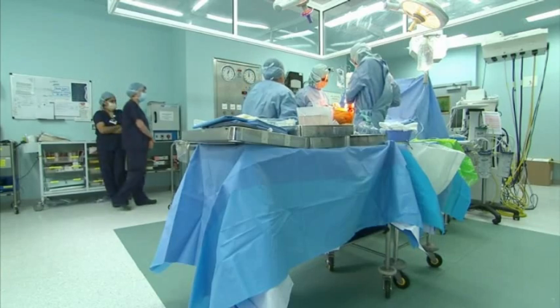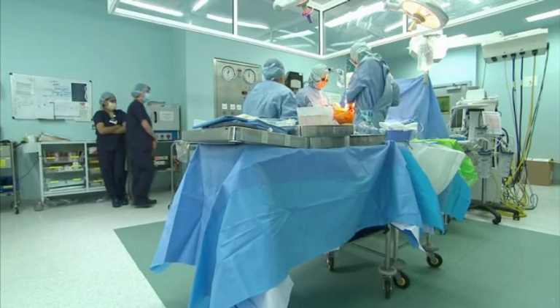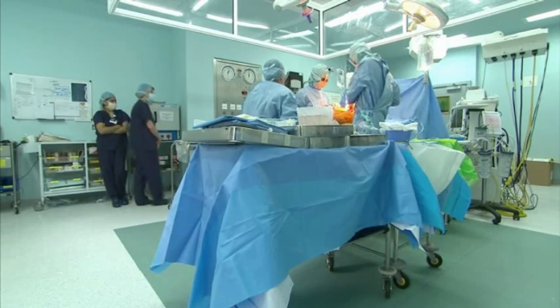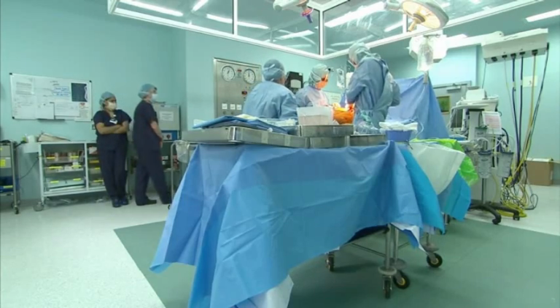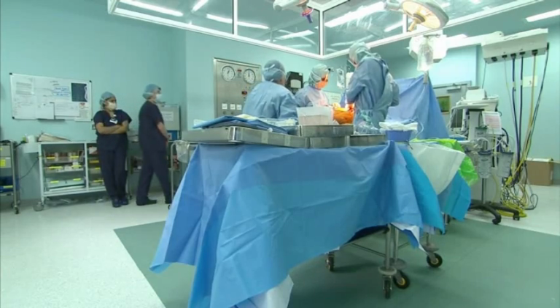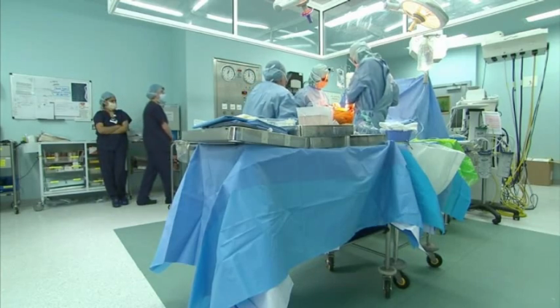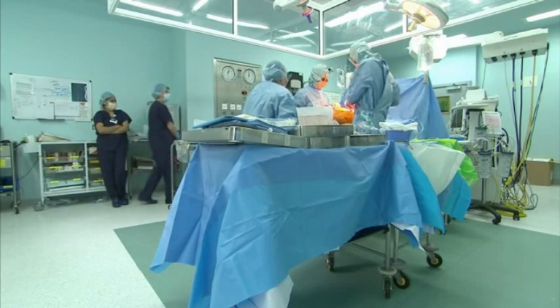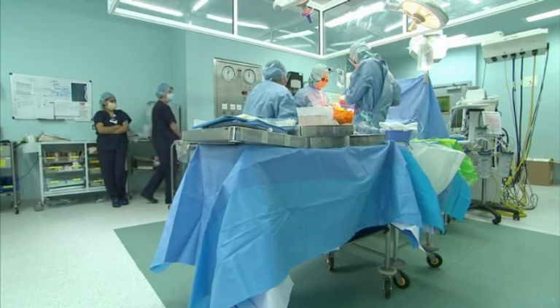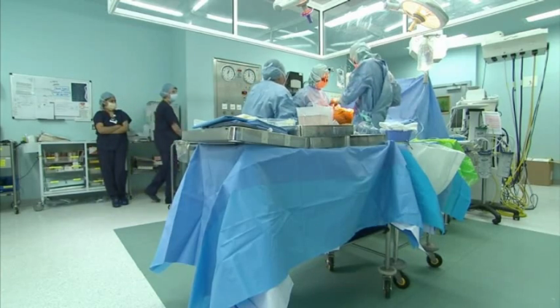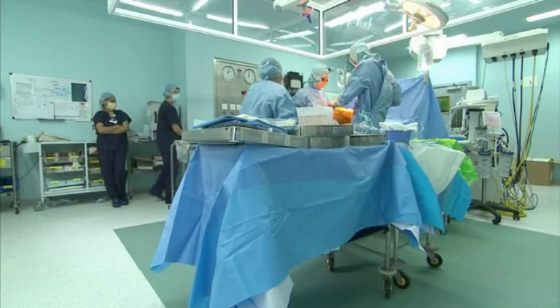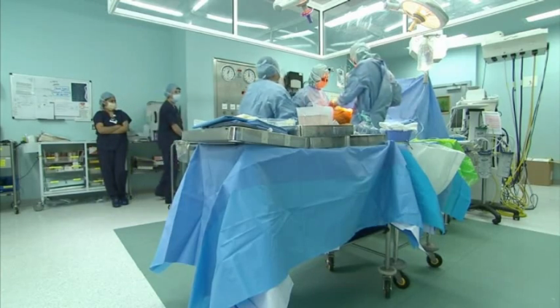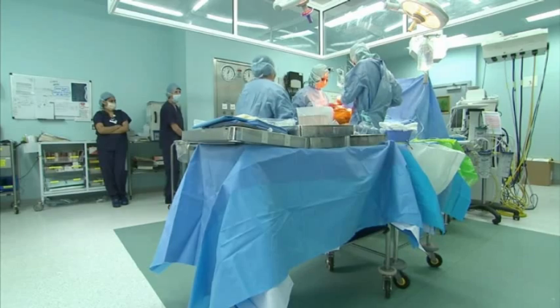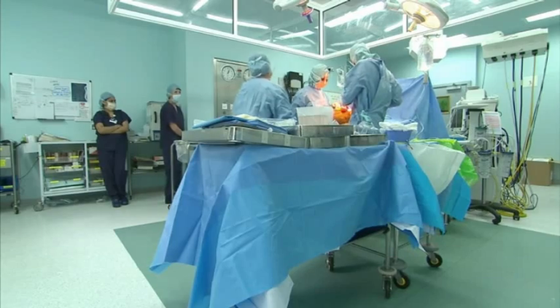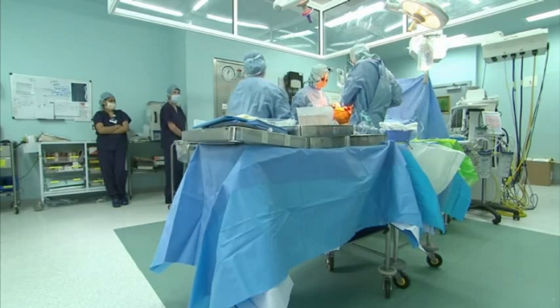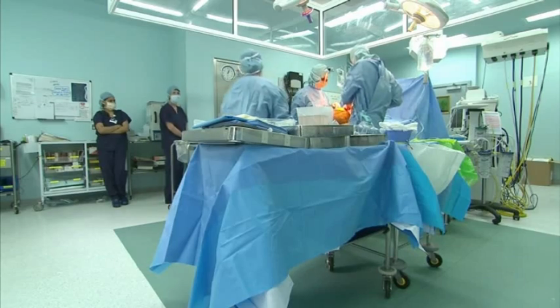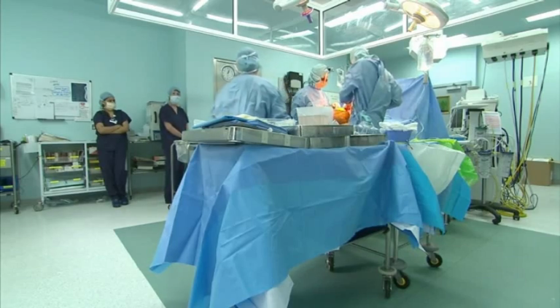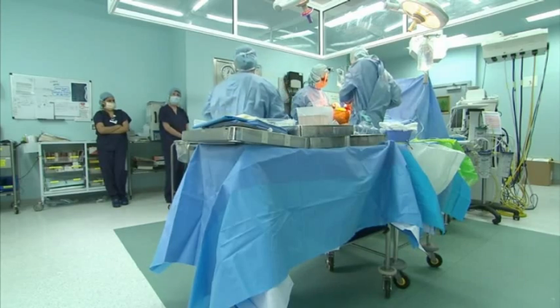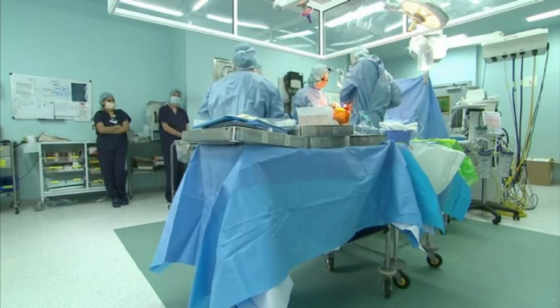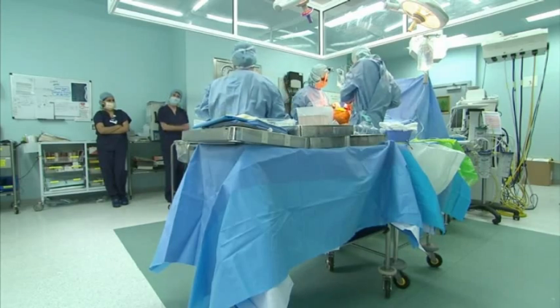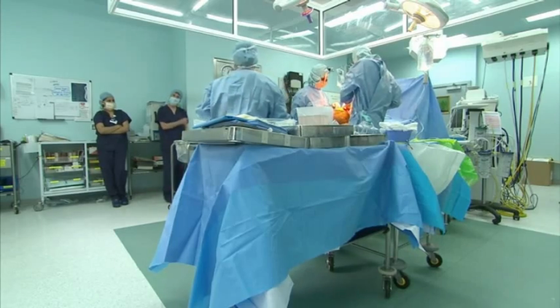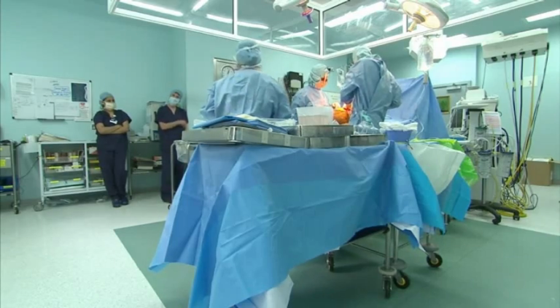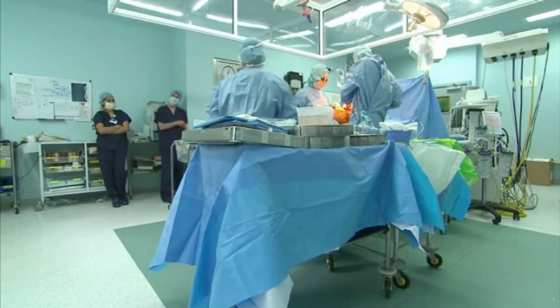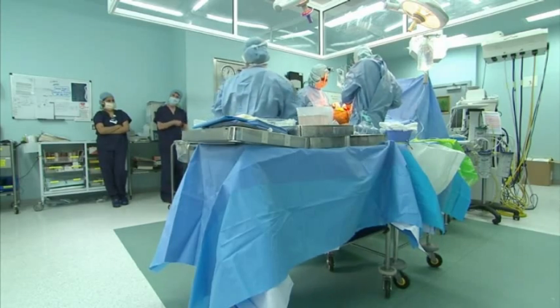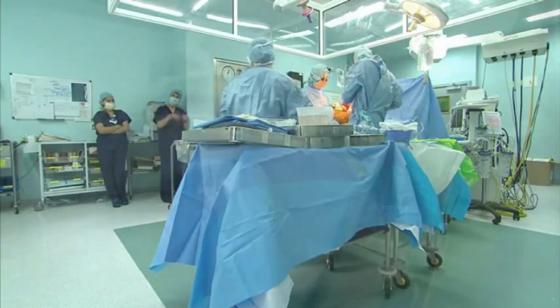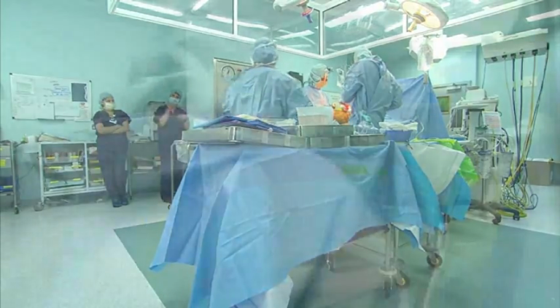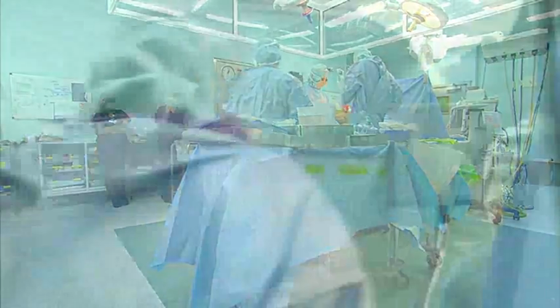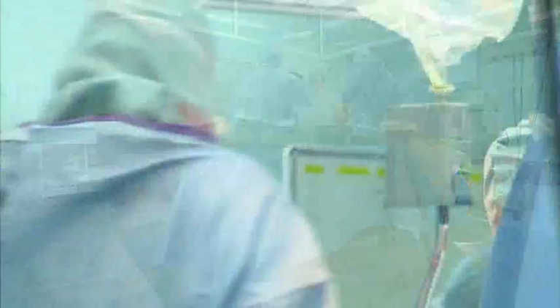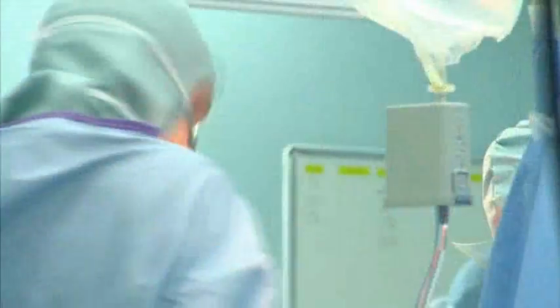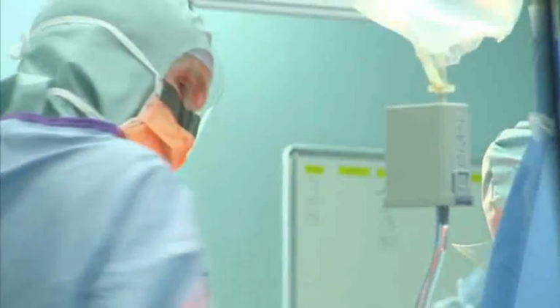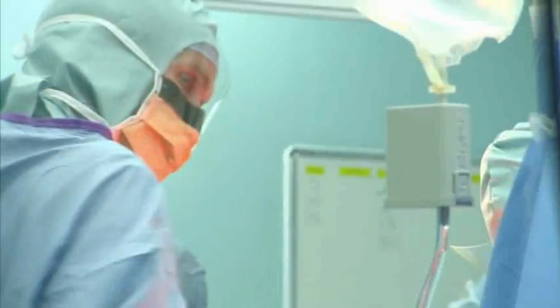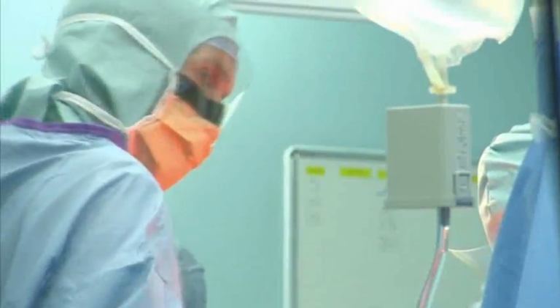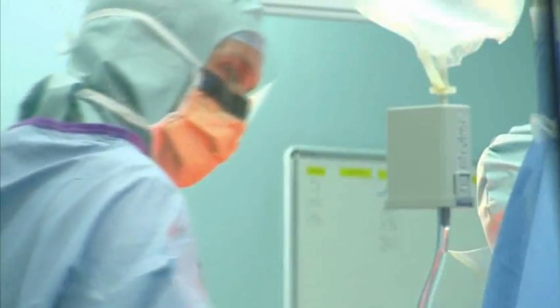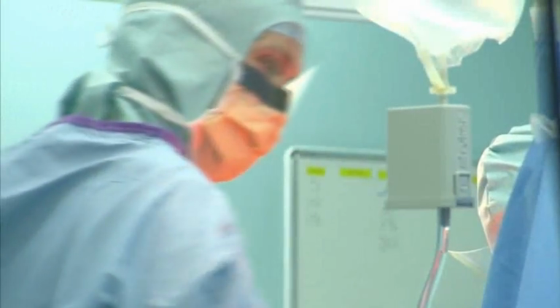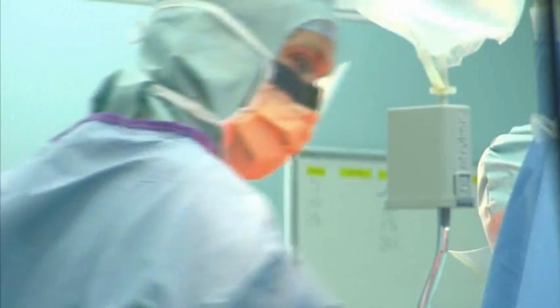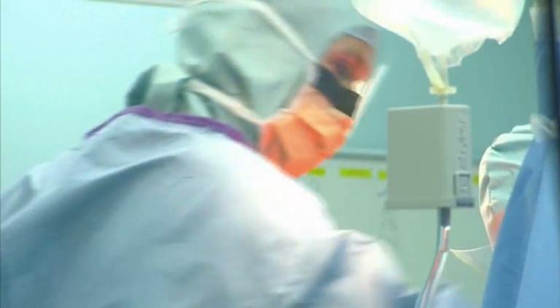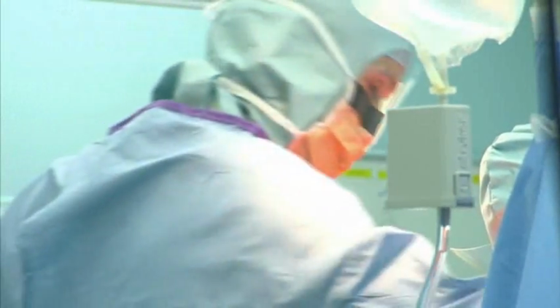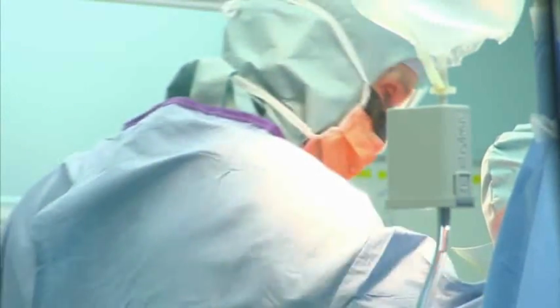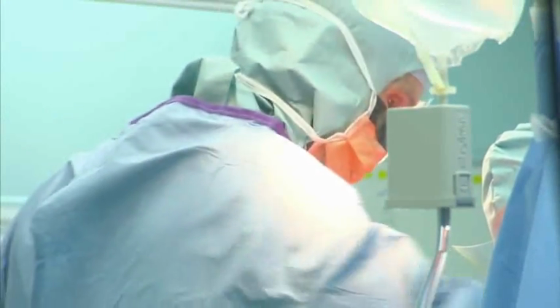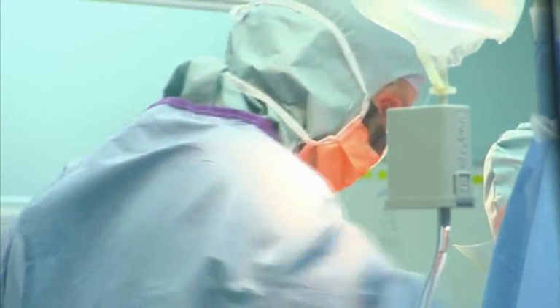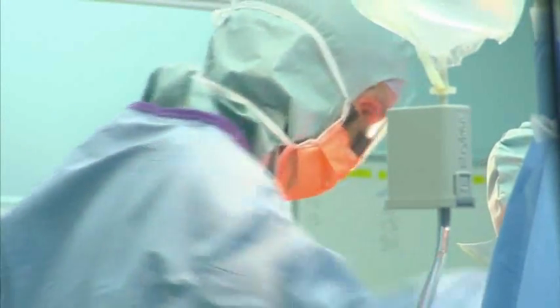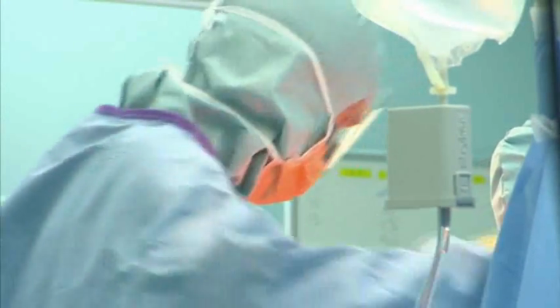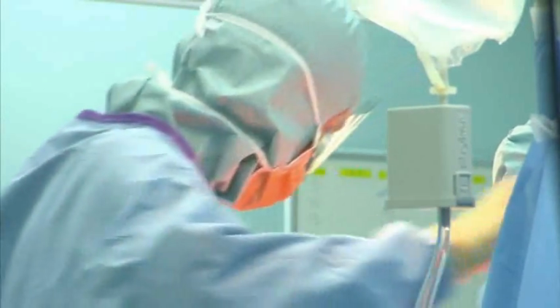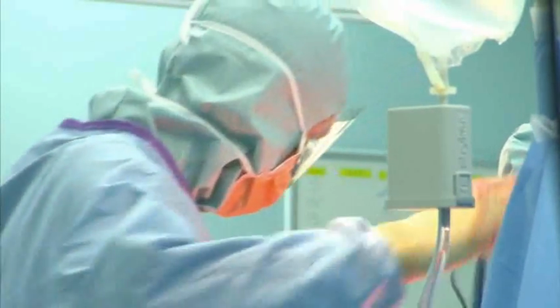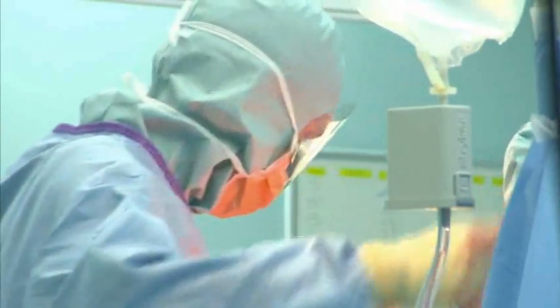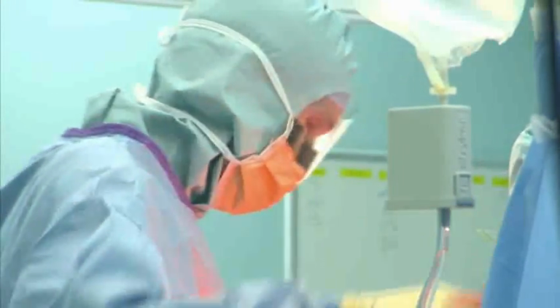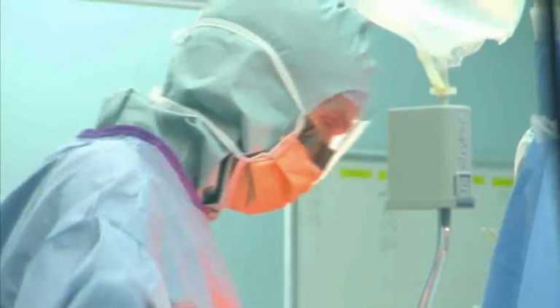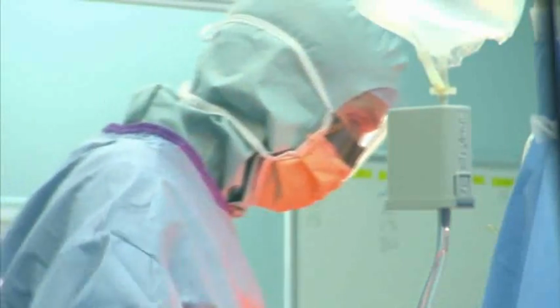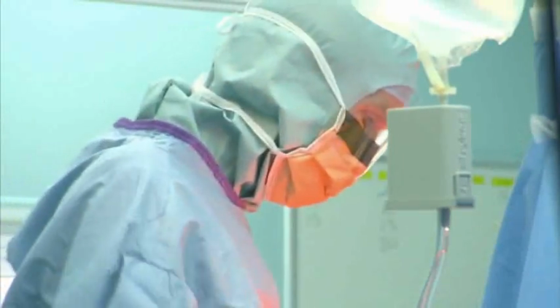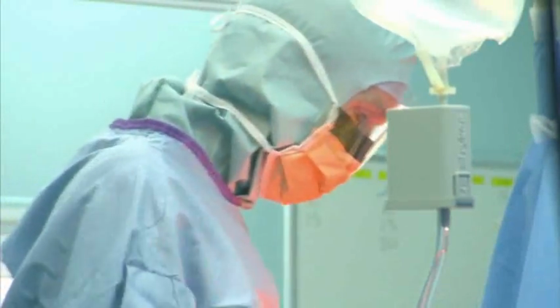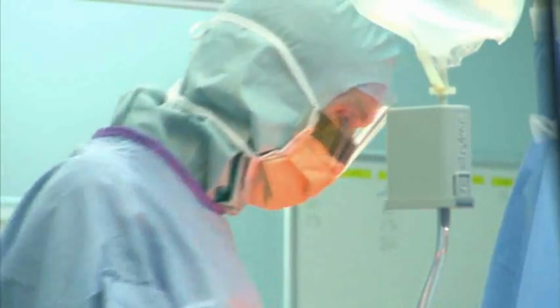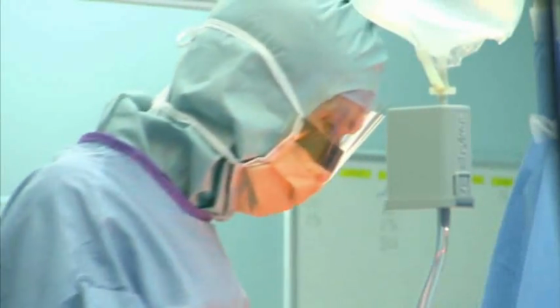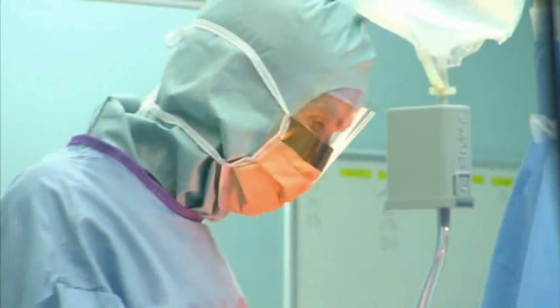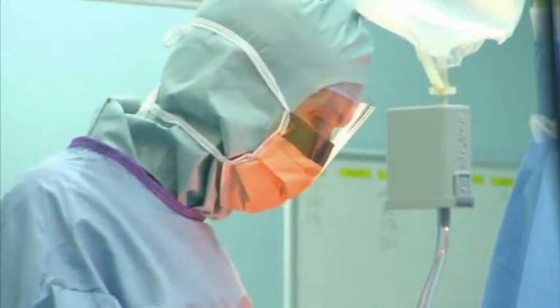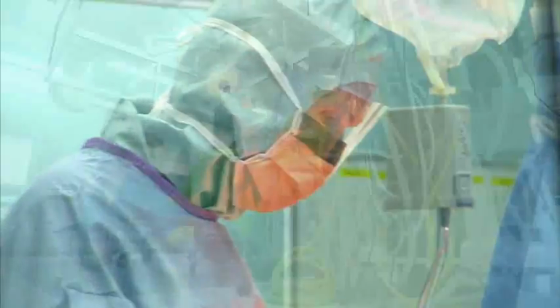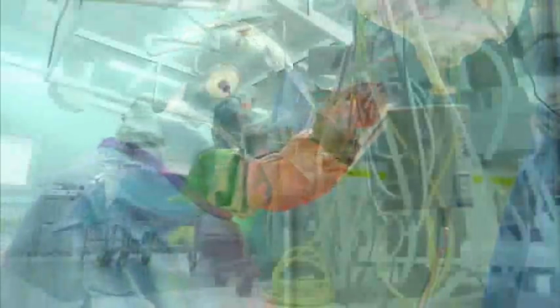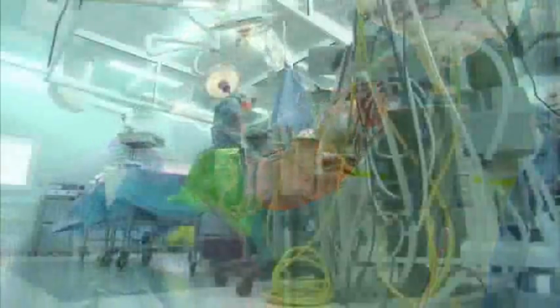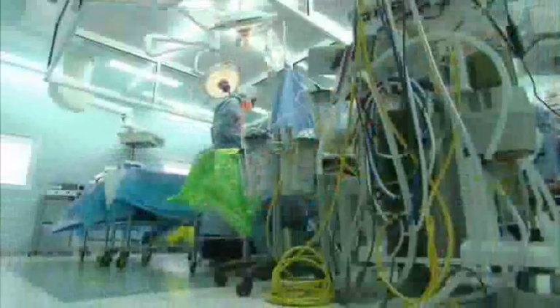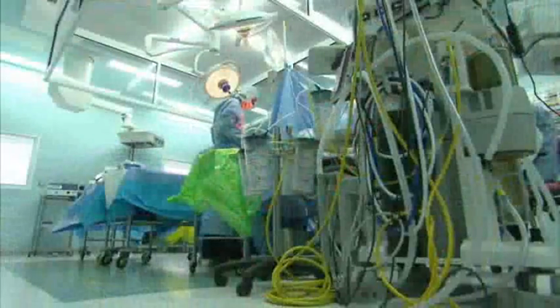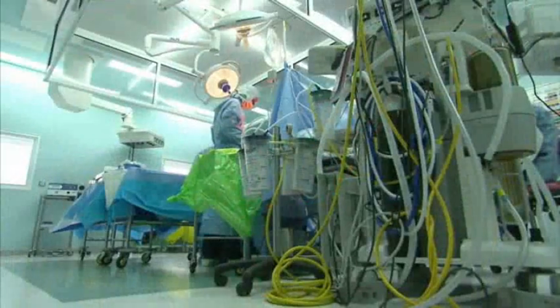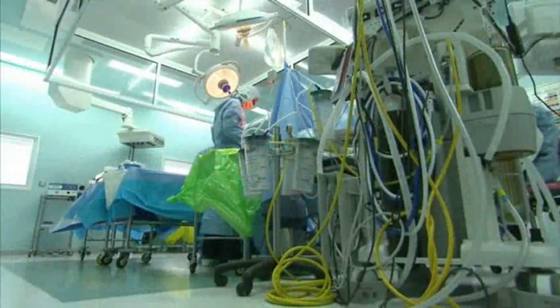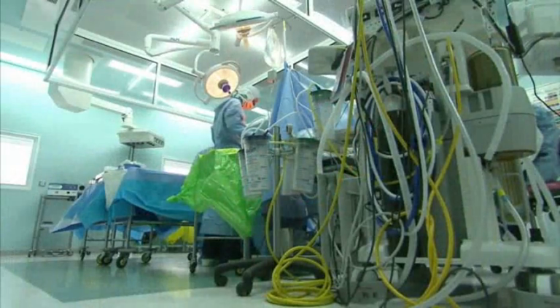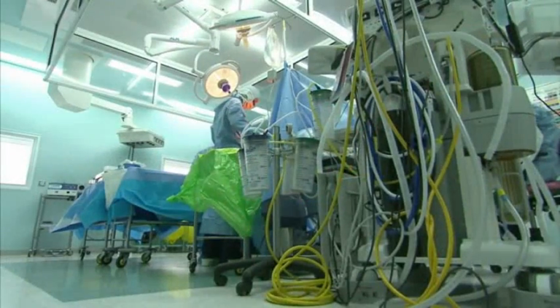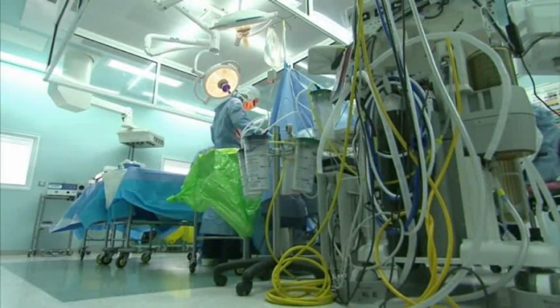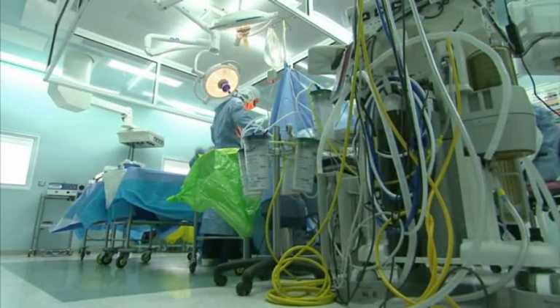Richards believes that without this operation, she would have had to live the rest of her life in a wheelchair. Salim Saeed, Associated Press.